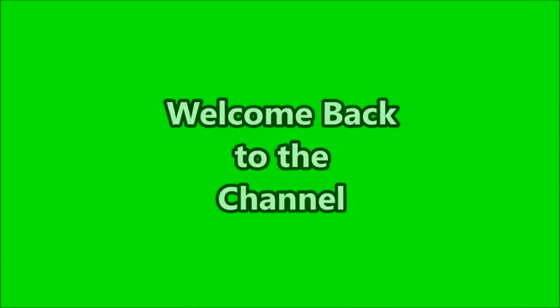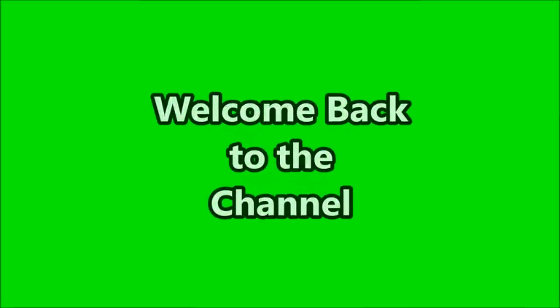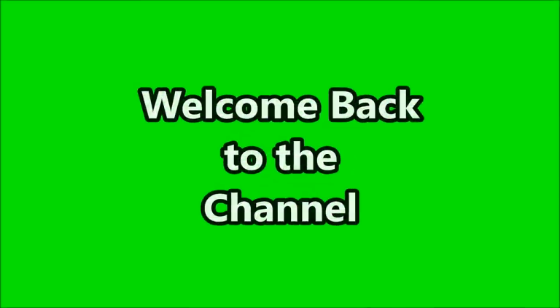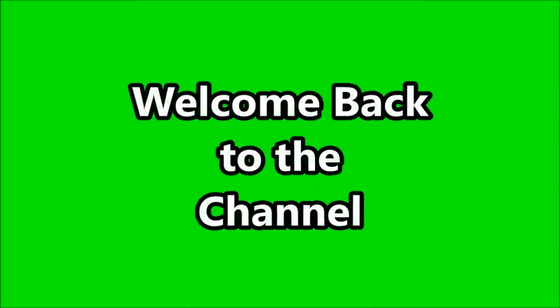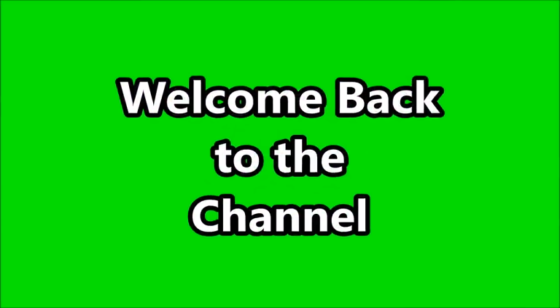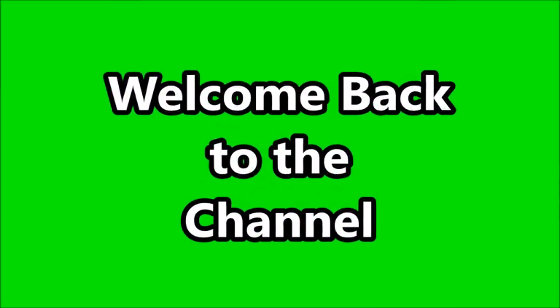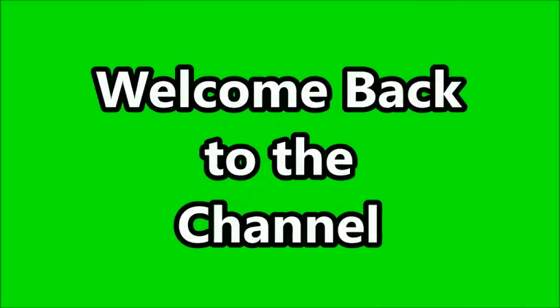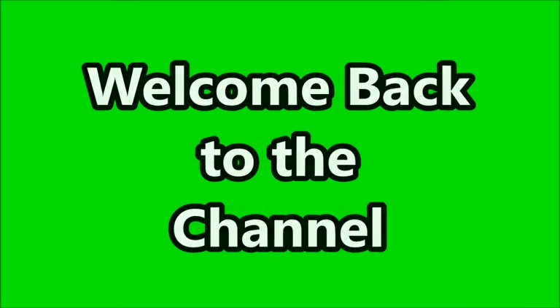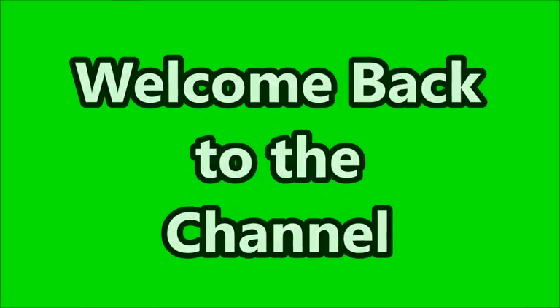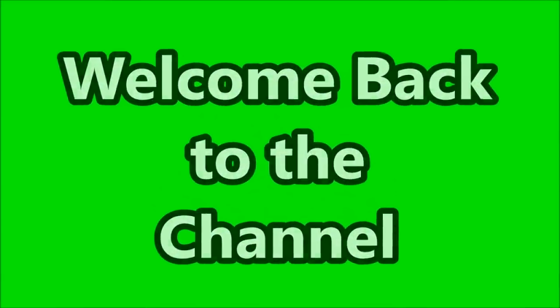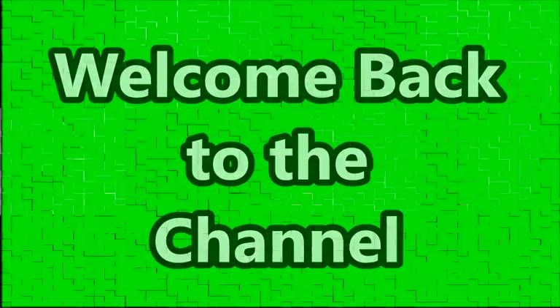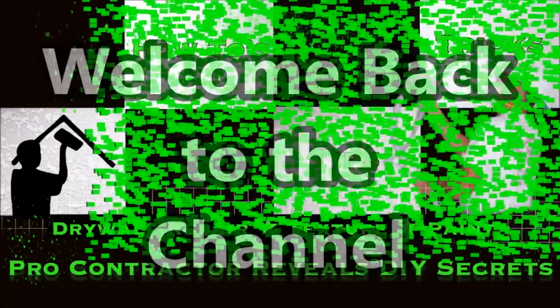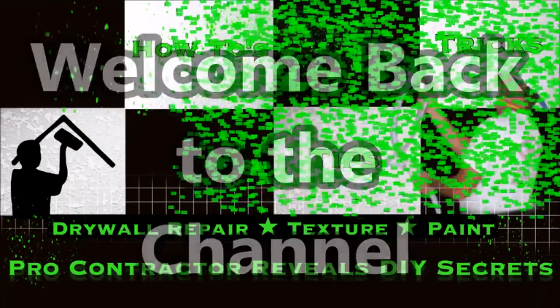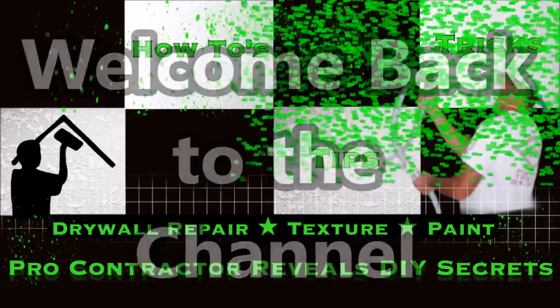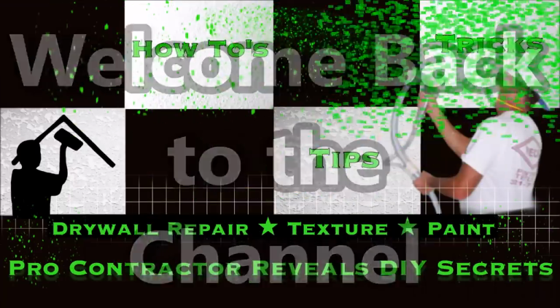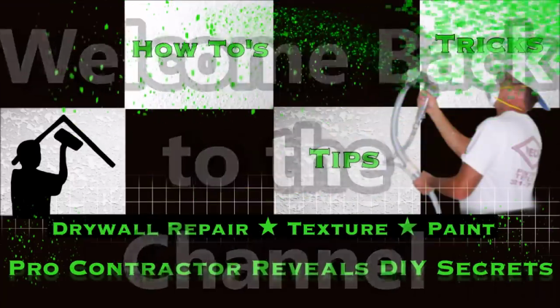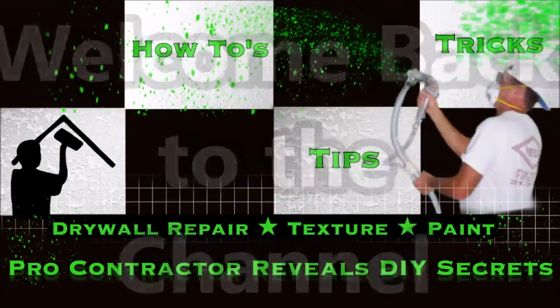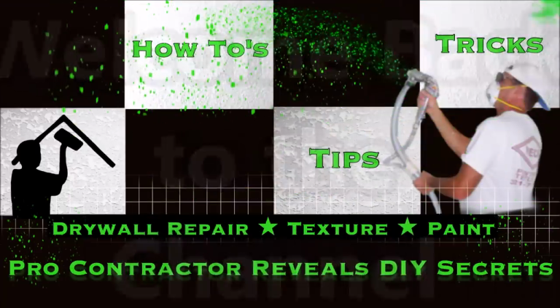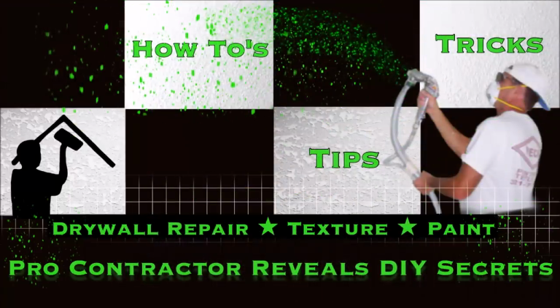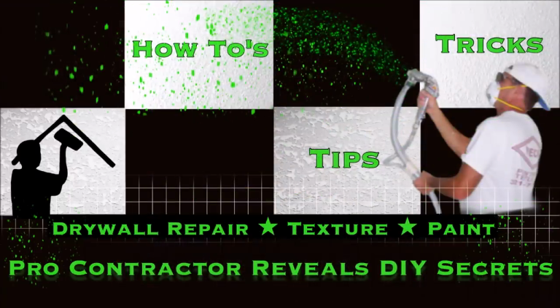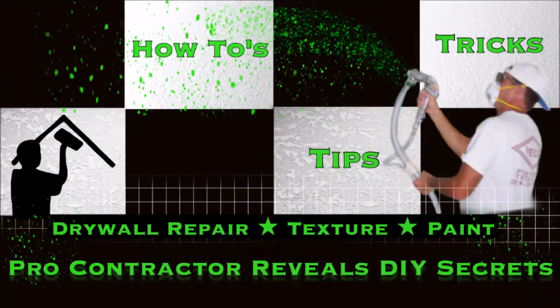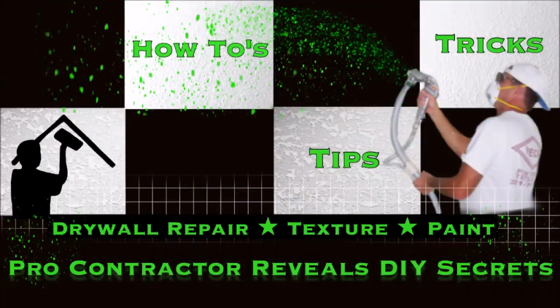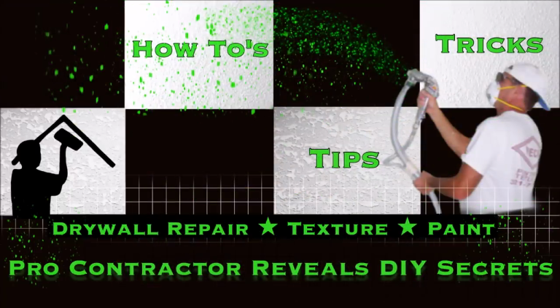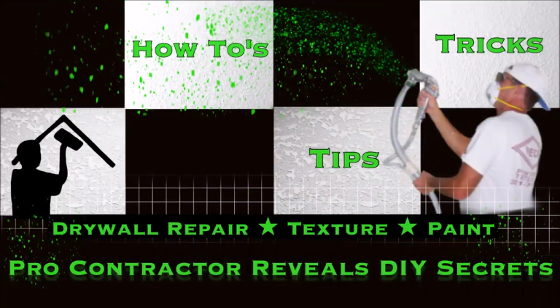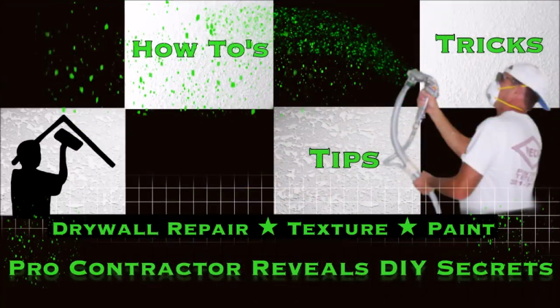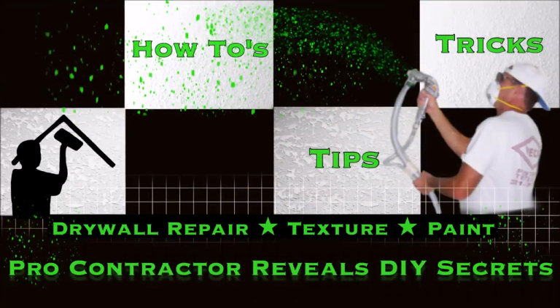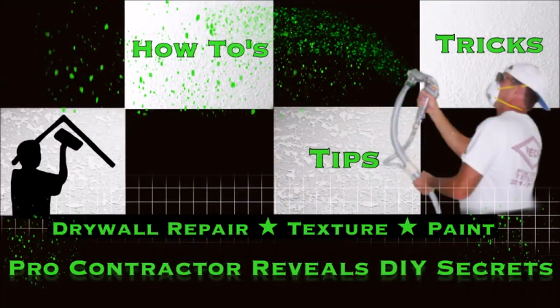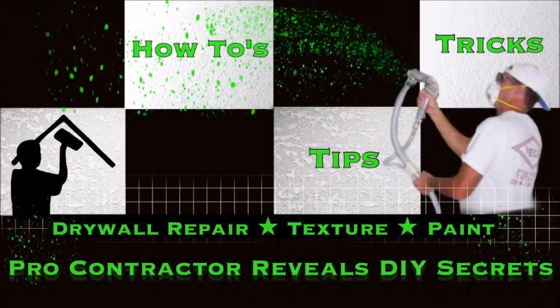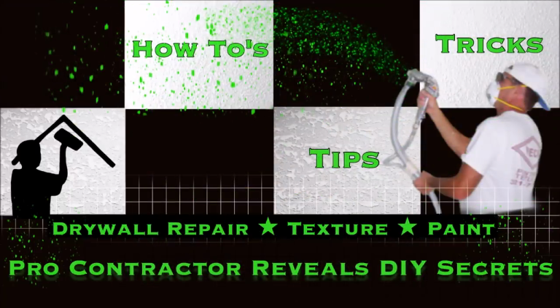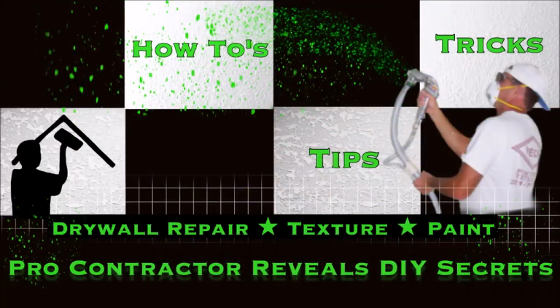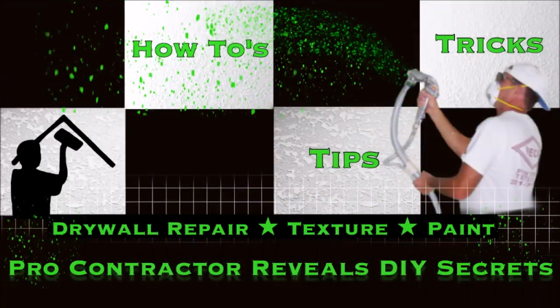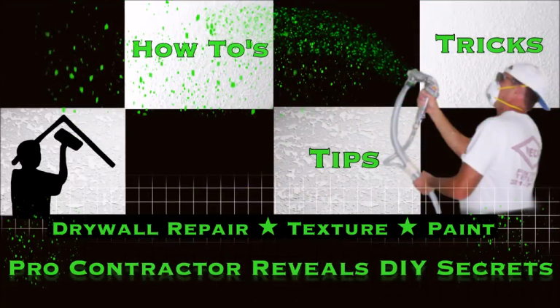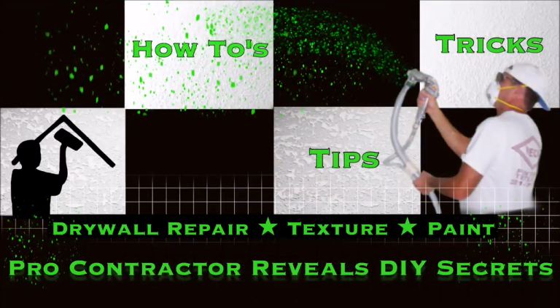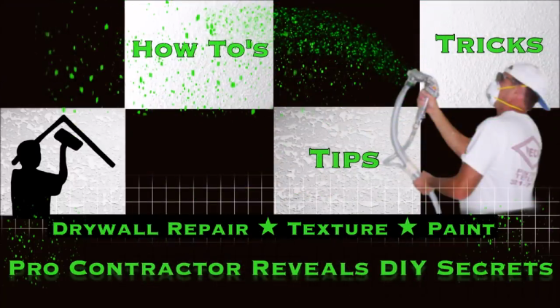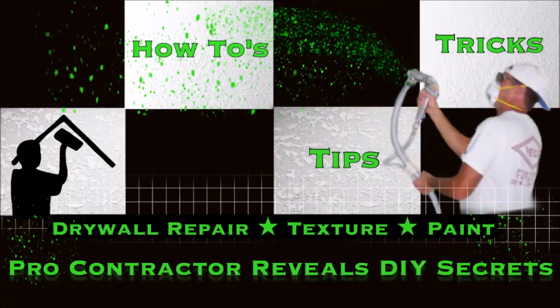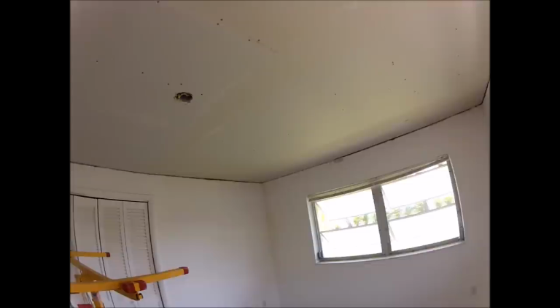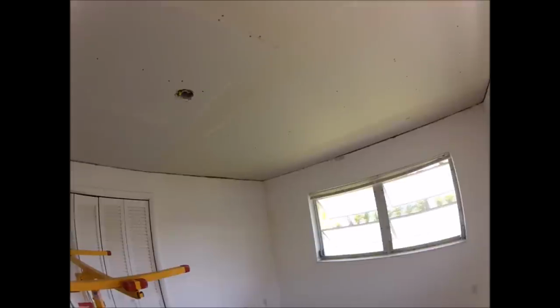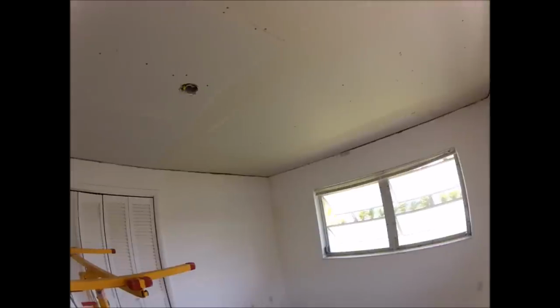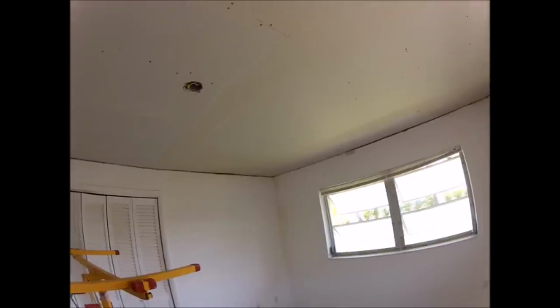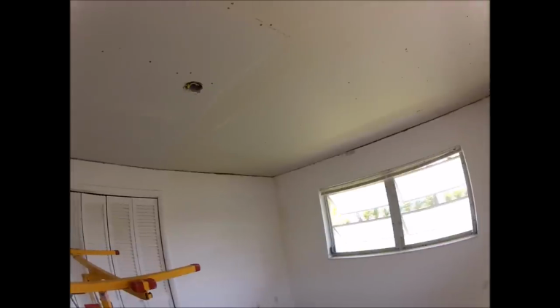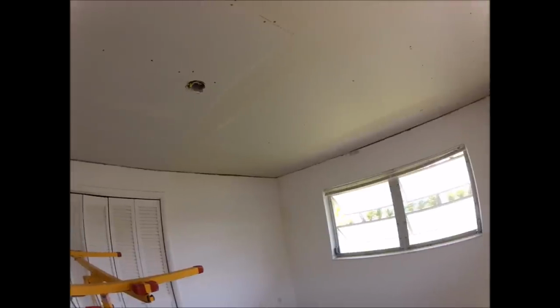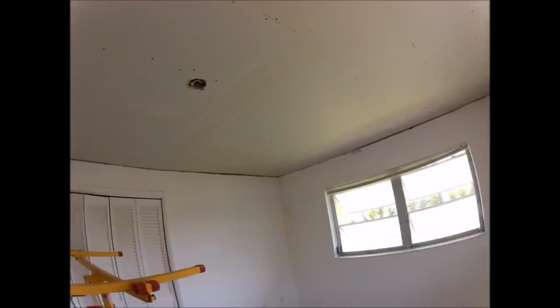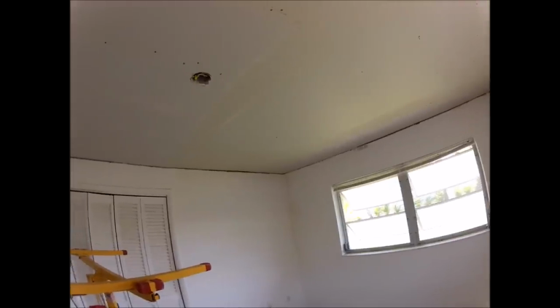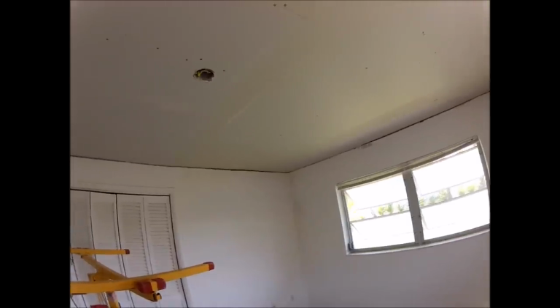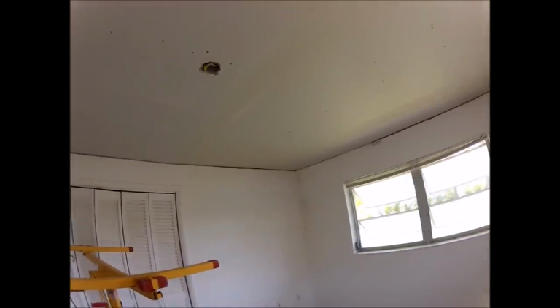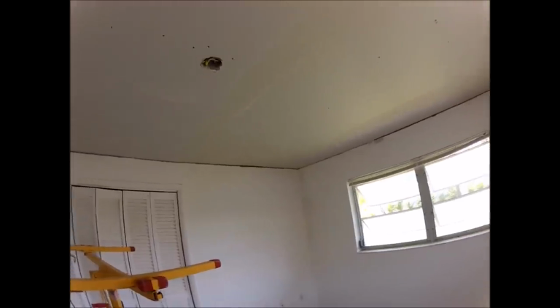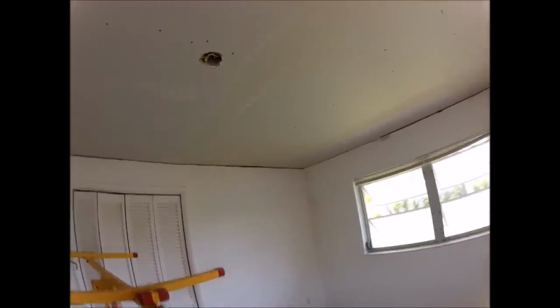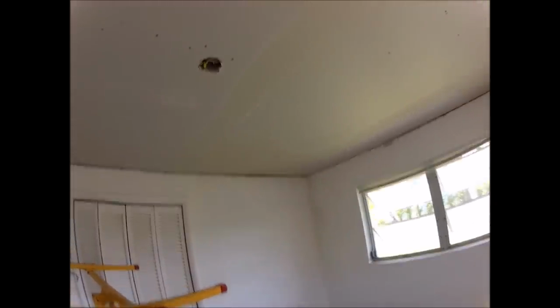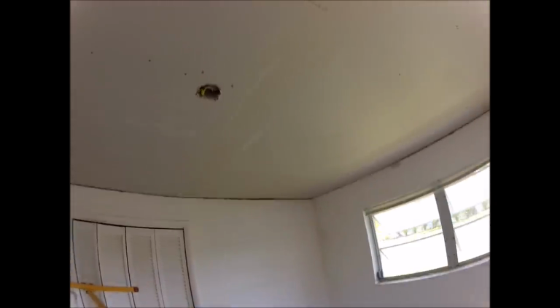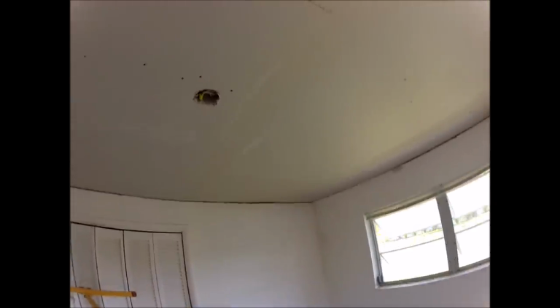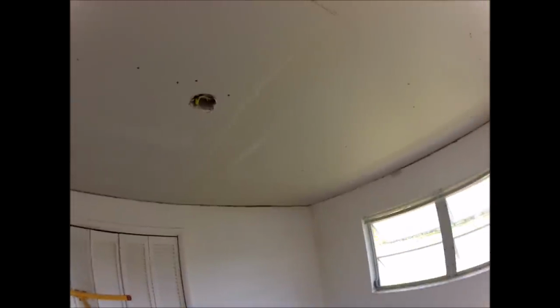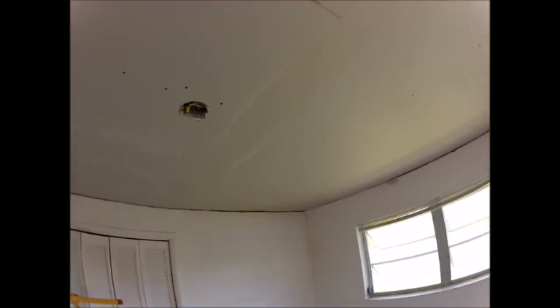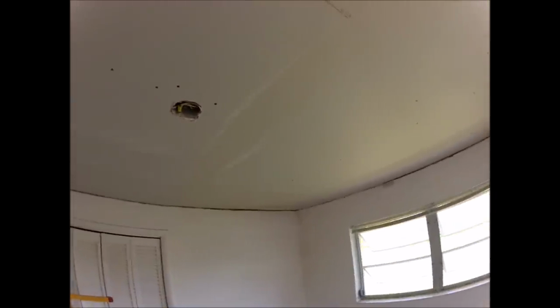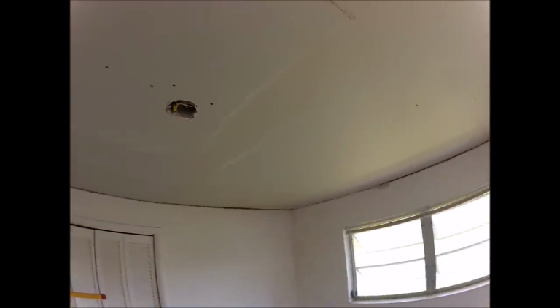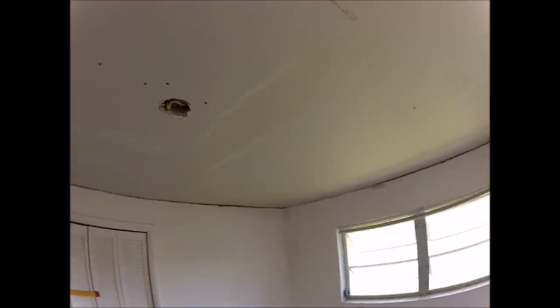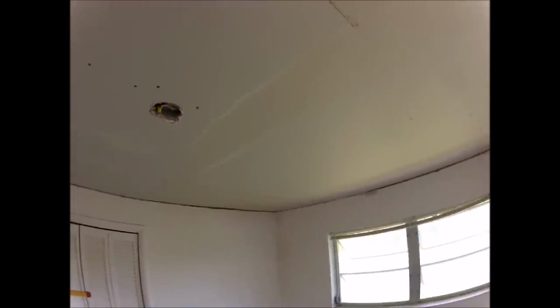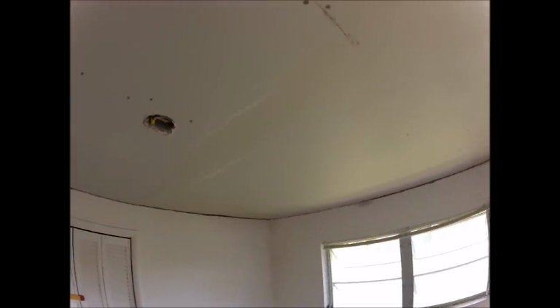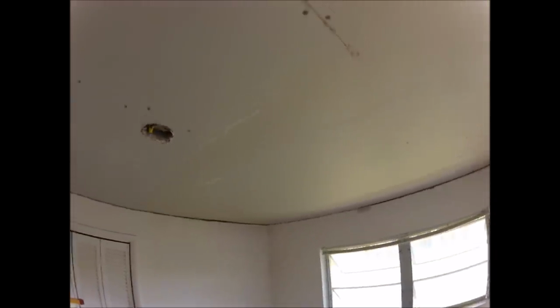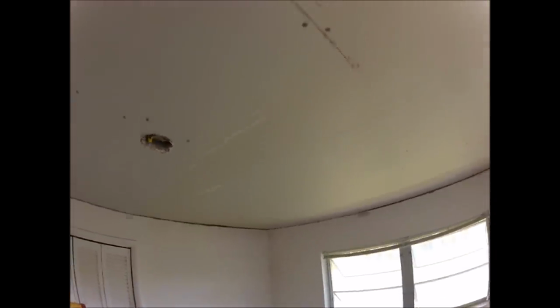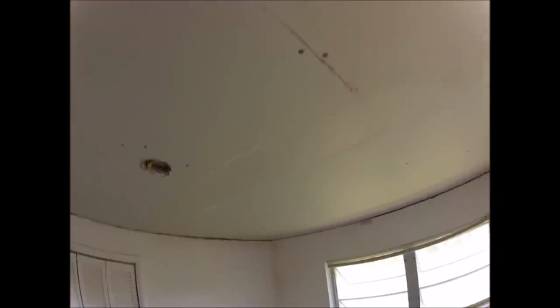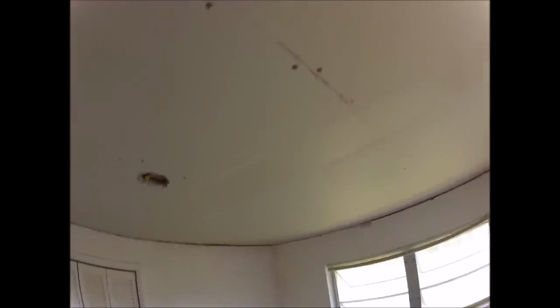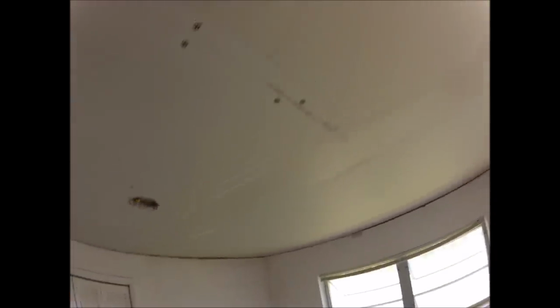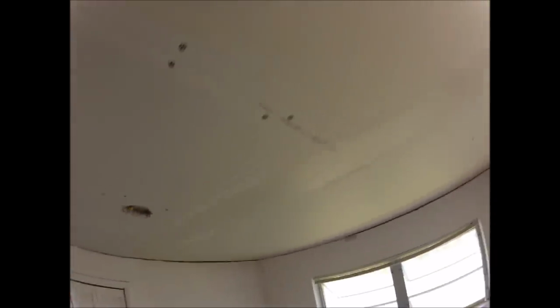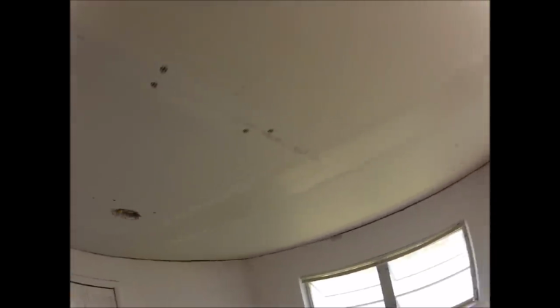Welcome back to the channel. In today's video I'm going to show you how to mud a drywall butt joint when using fiberglass mesh tape.